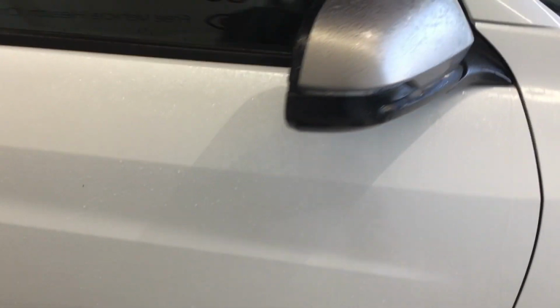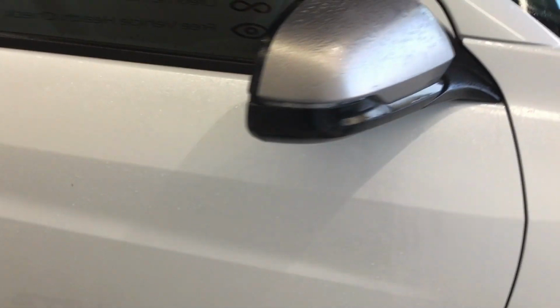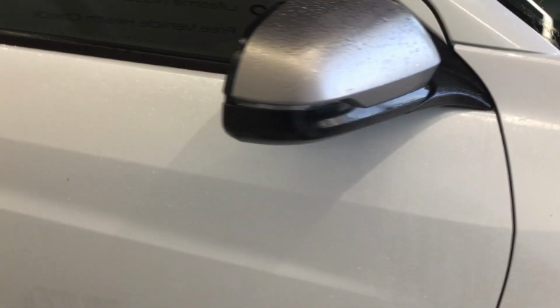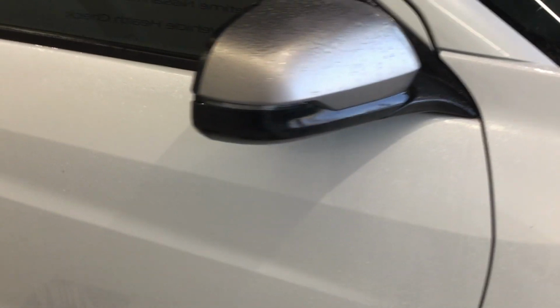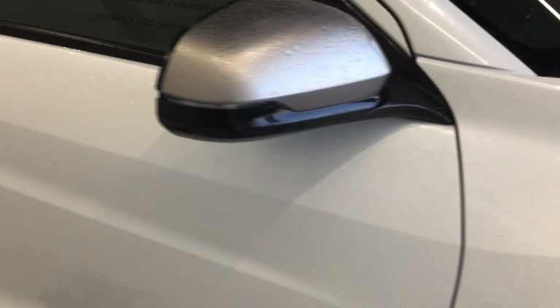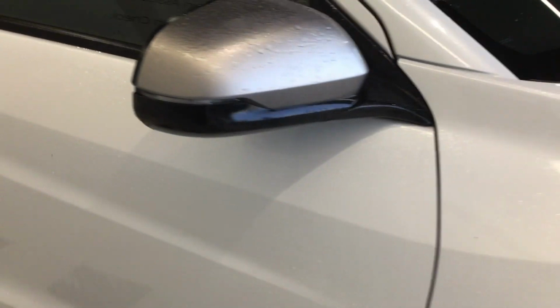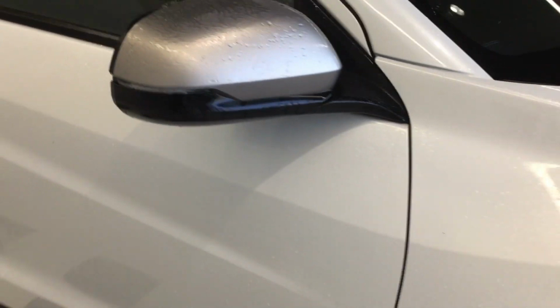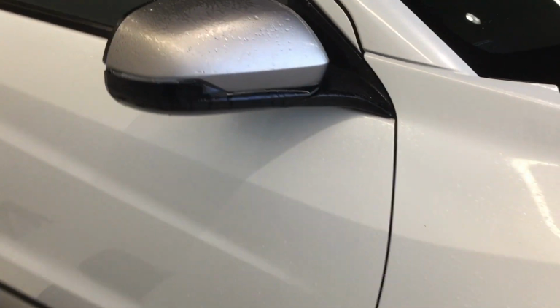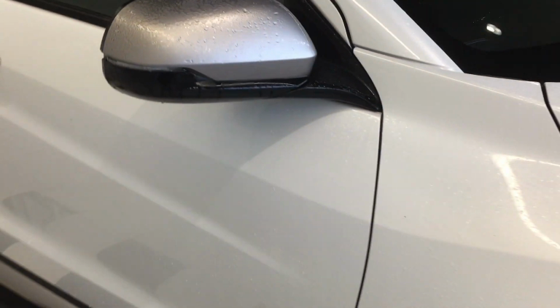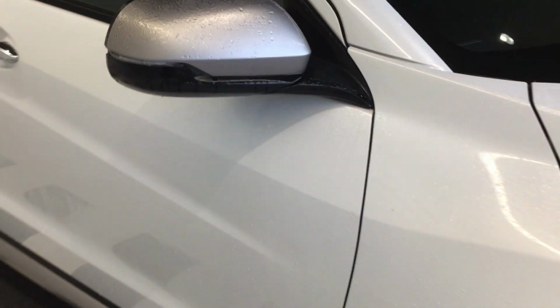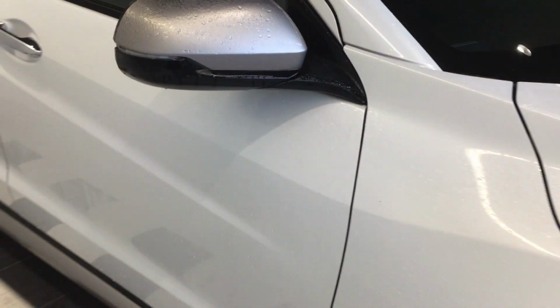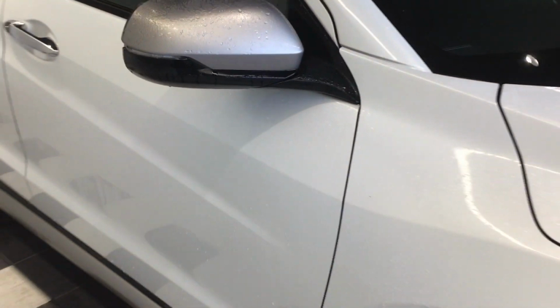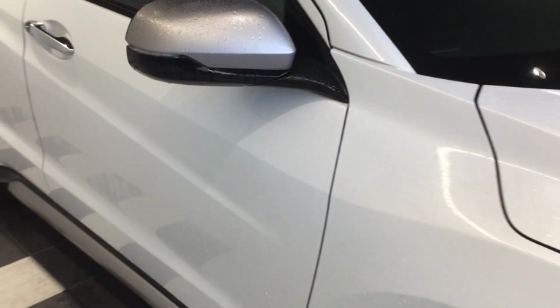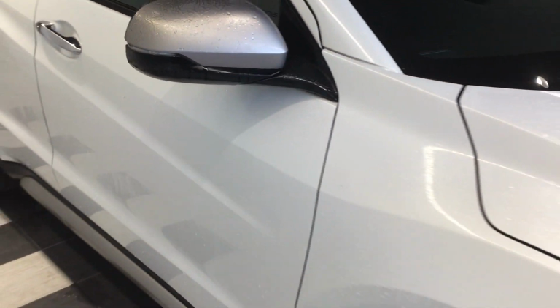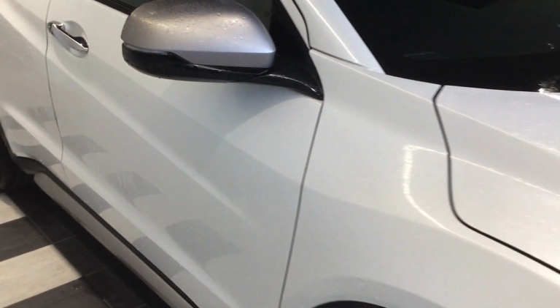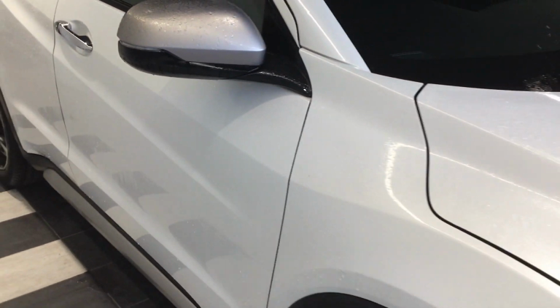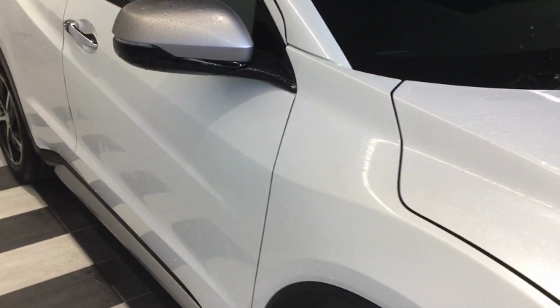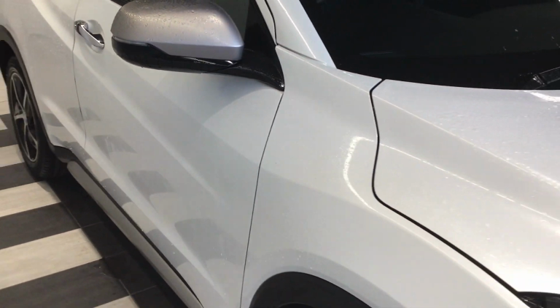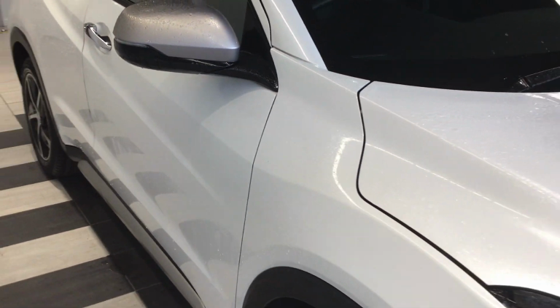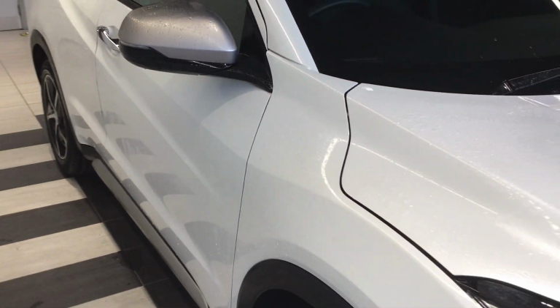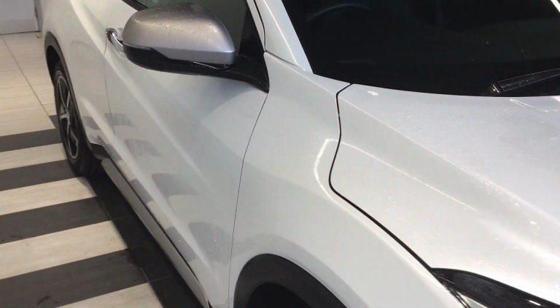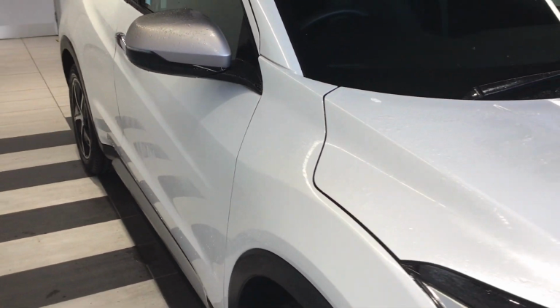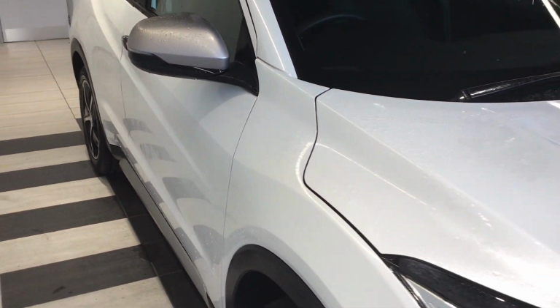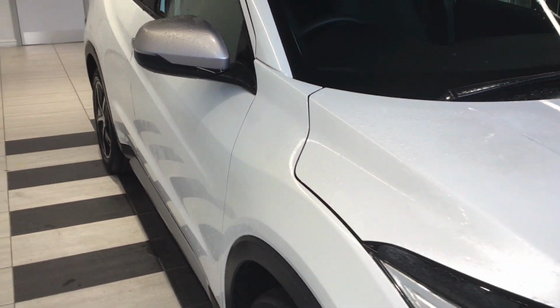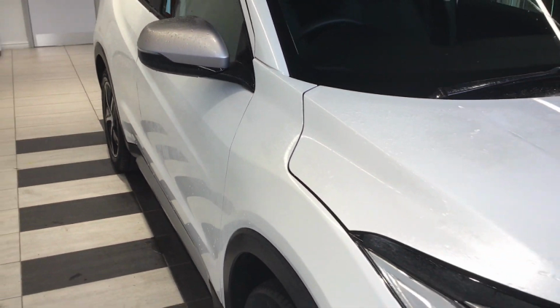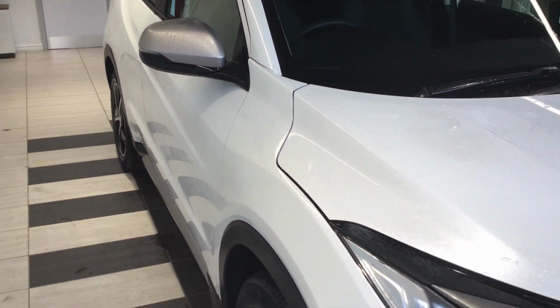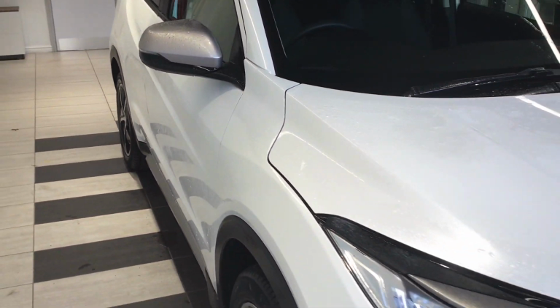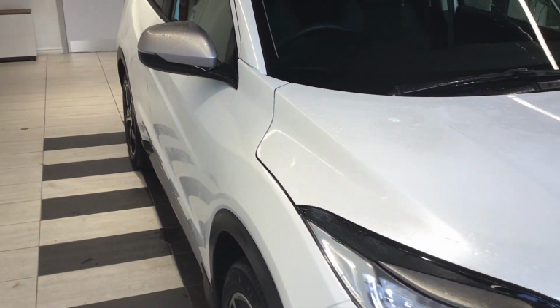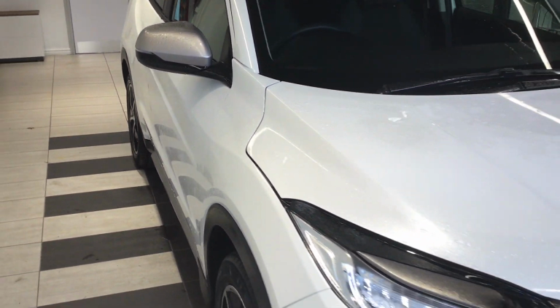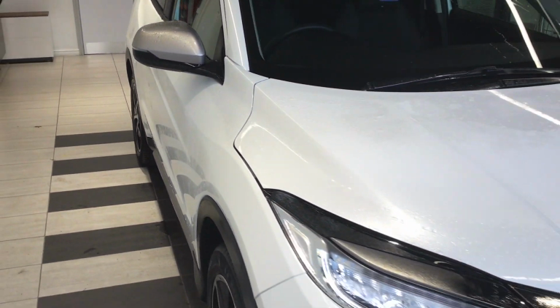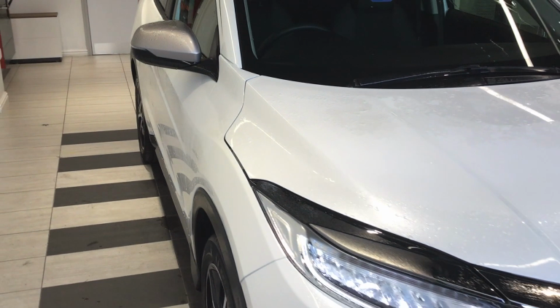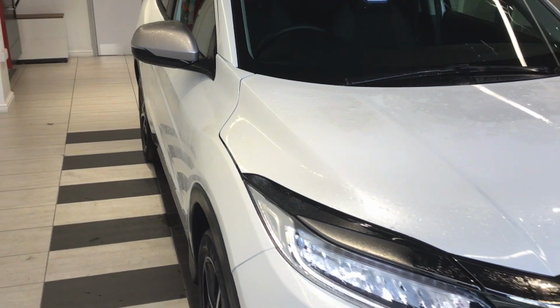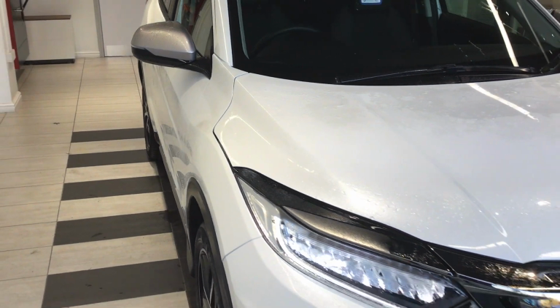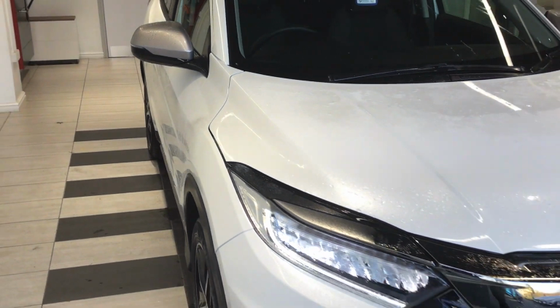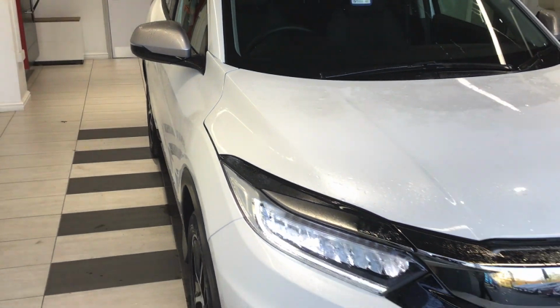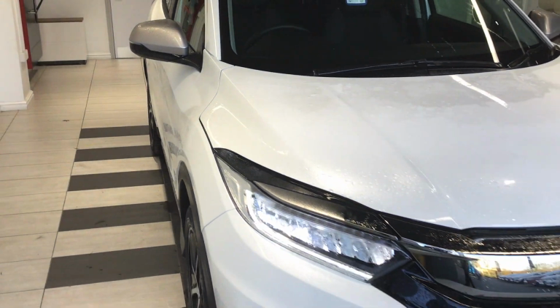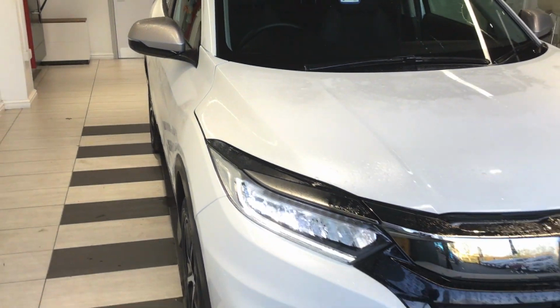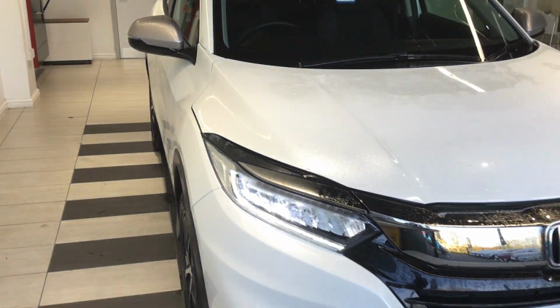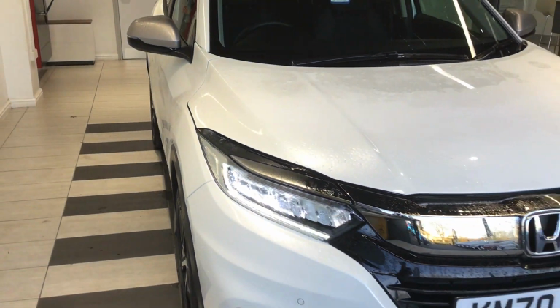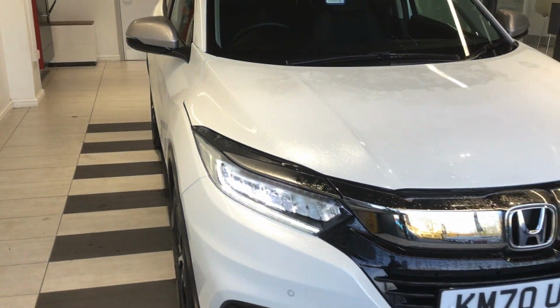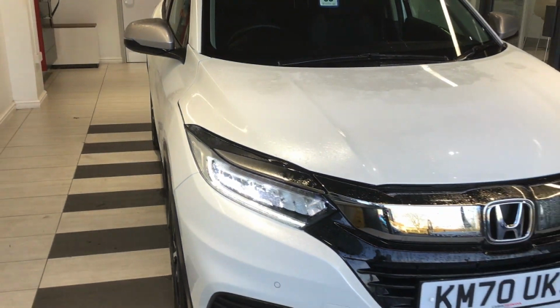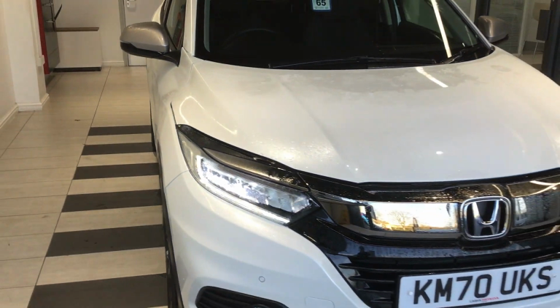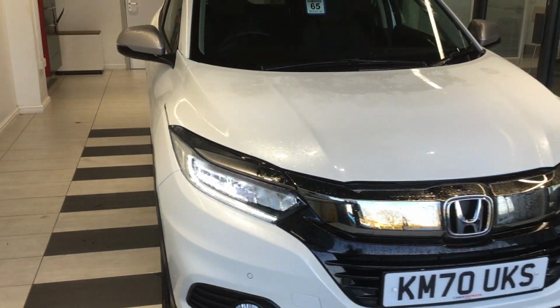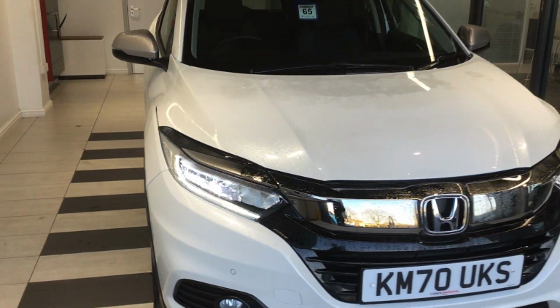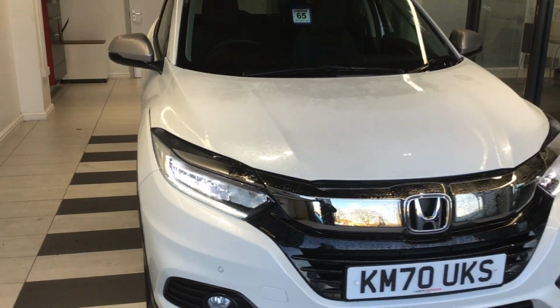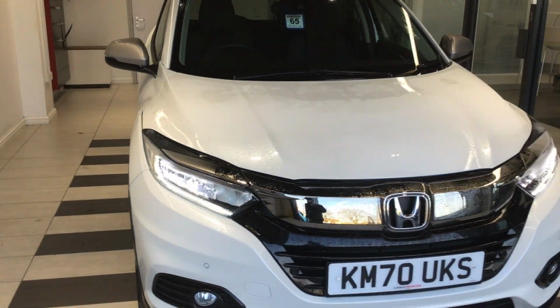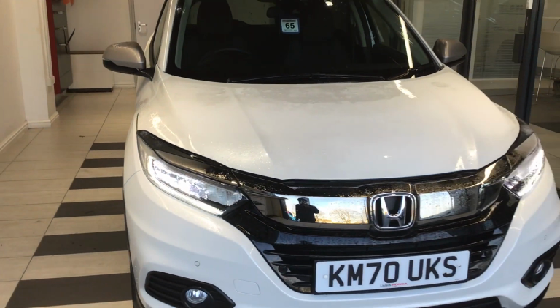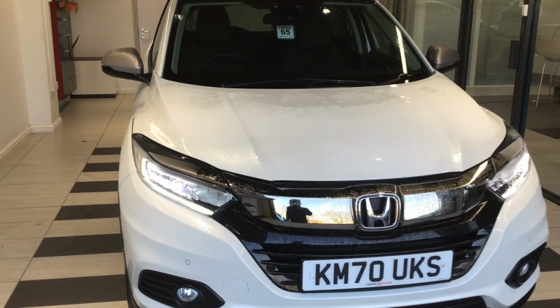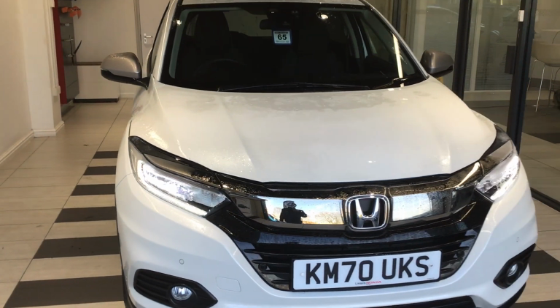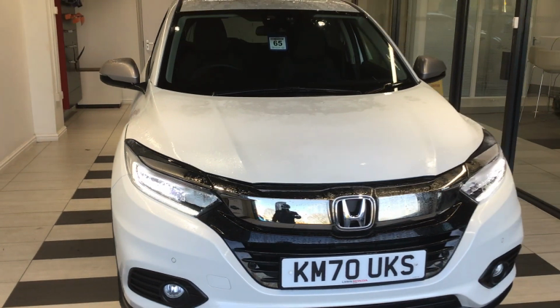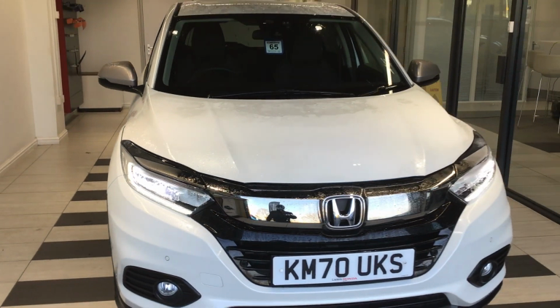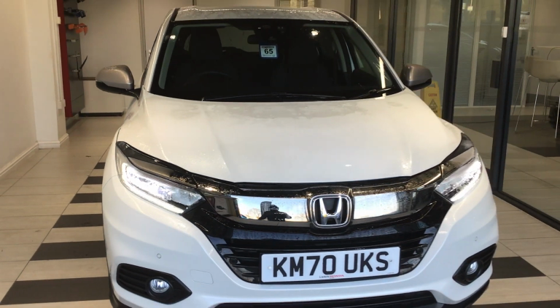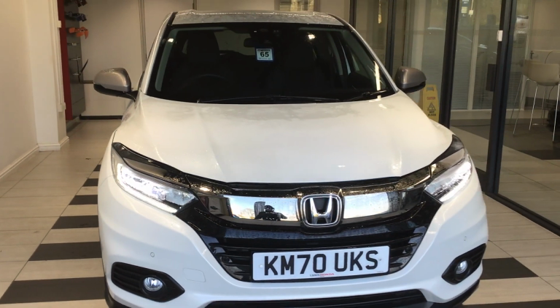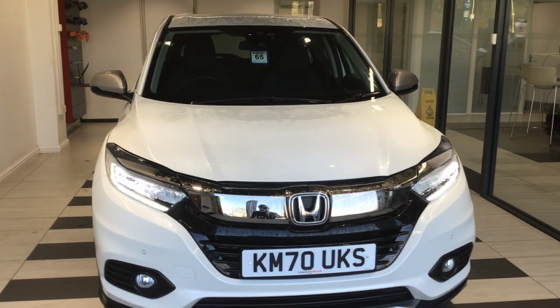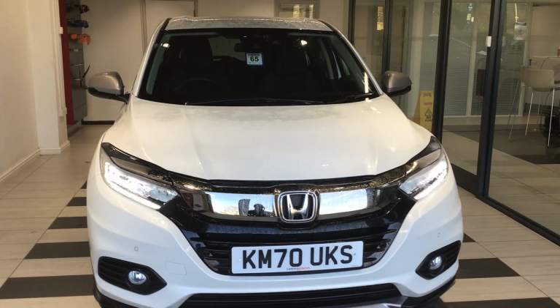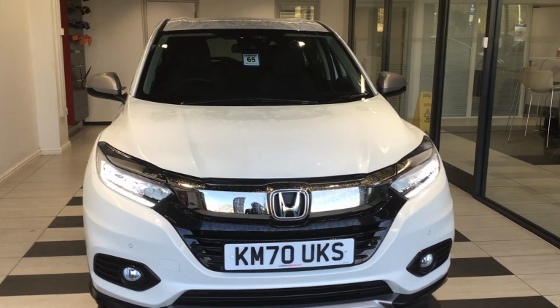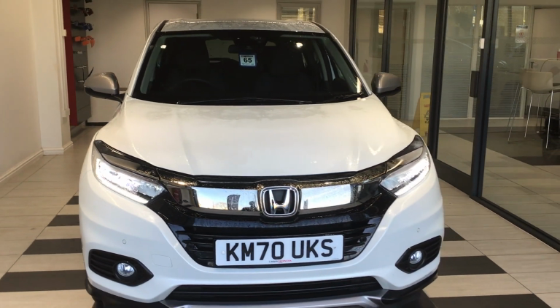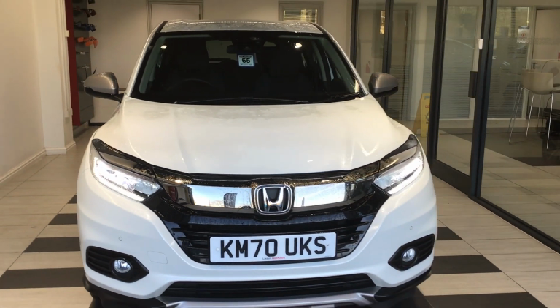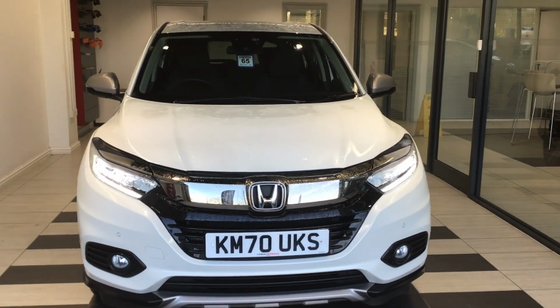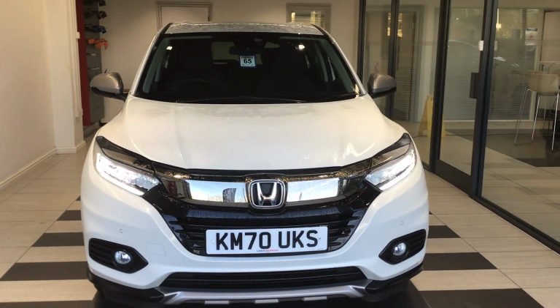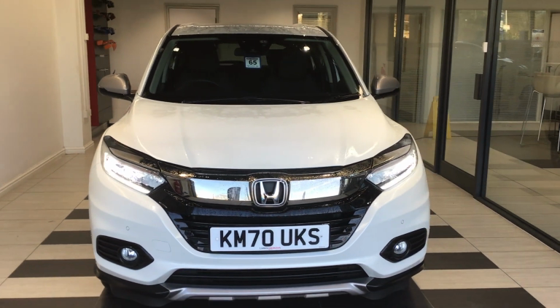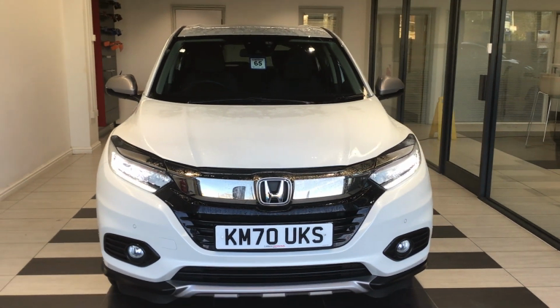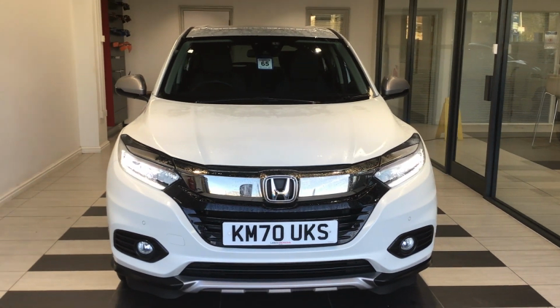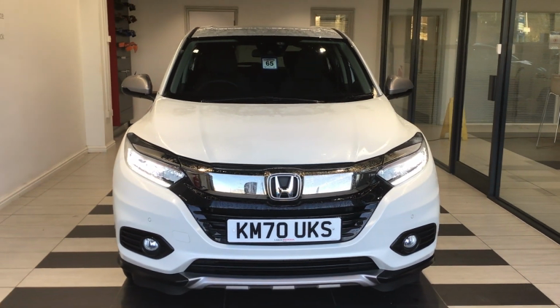If you have any questions regarding the vehicle or would like to come down and test drive, please feel free to ask for myself. My name is Ben and we look forward to seeing you soon.